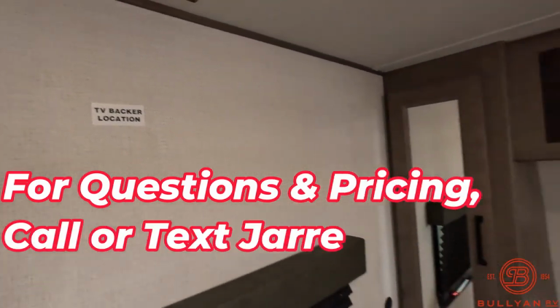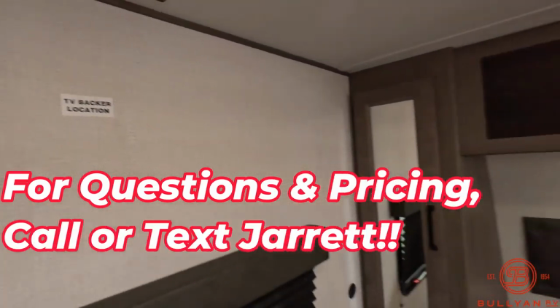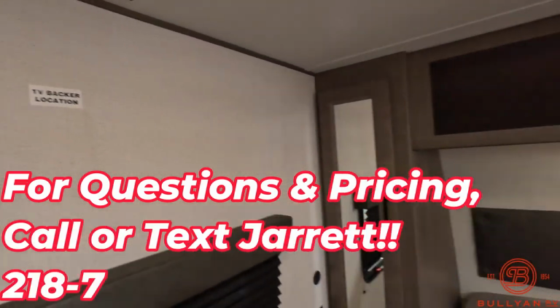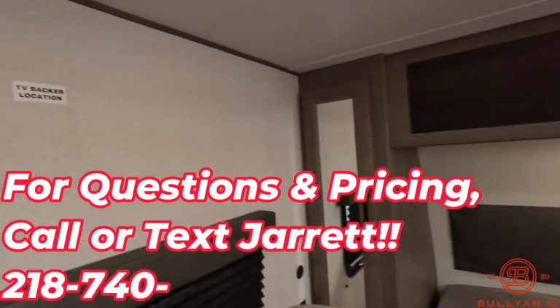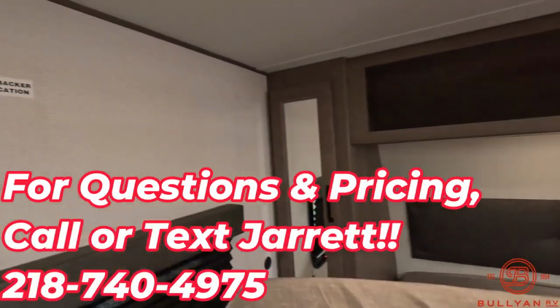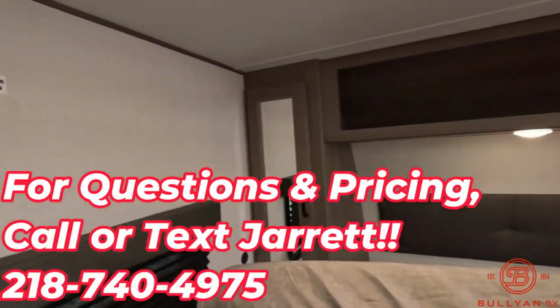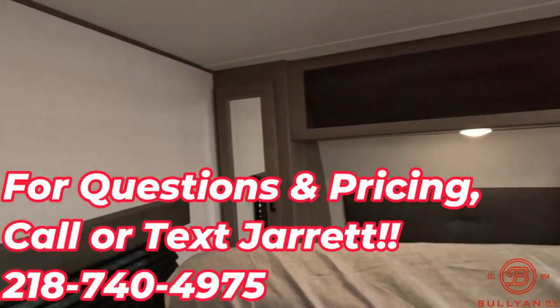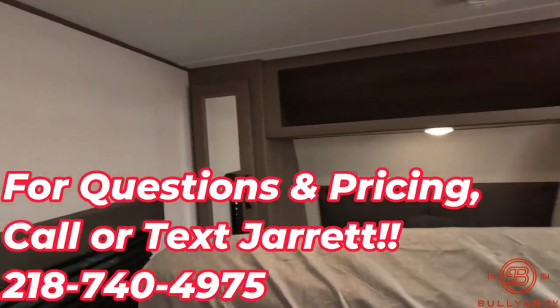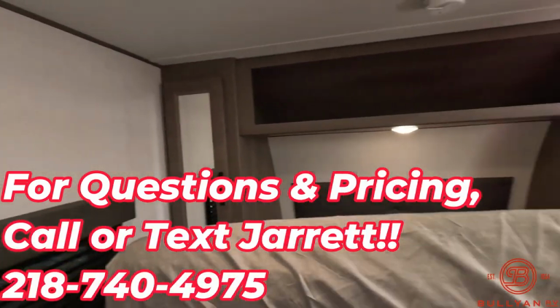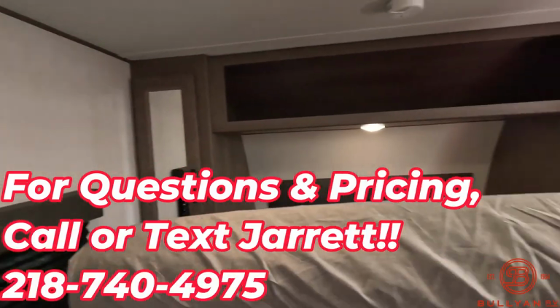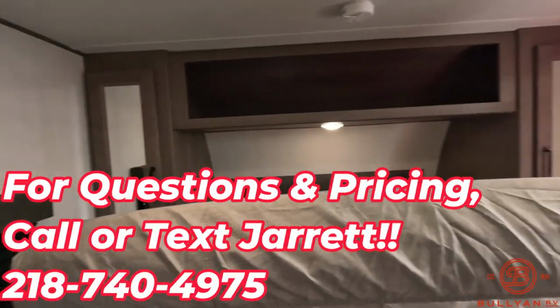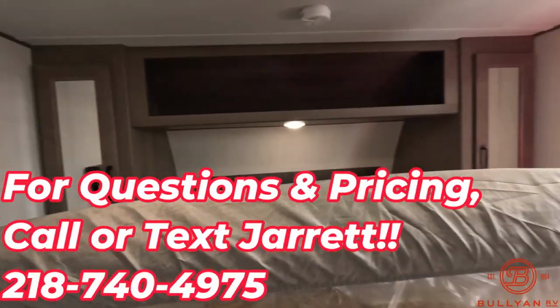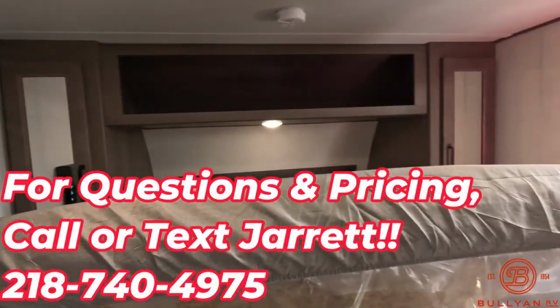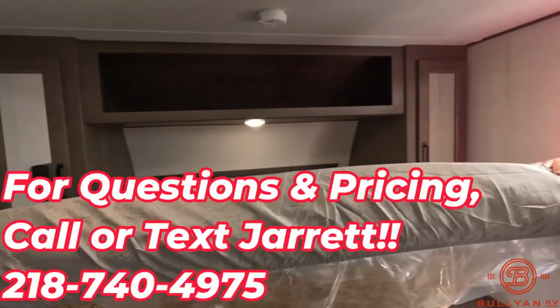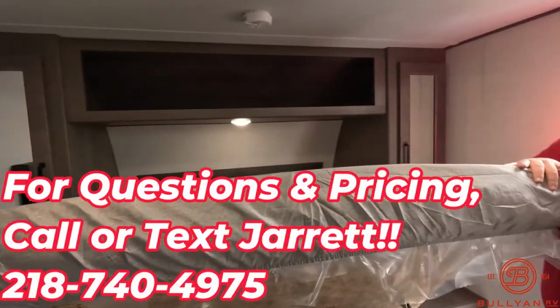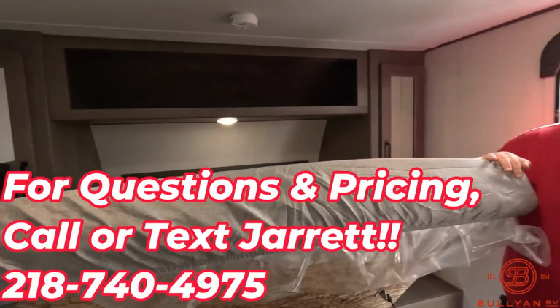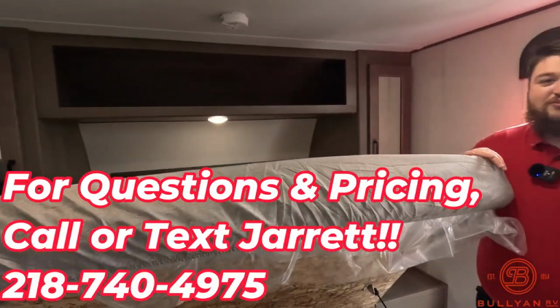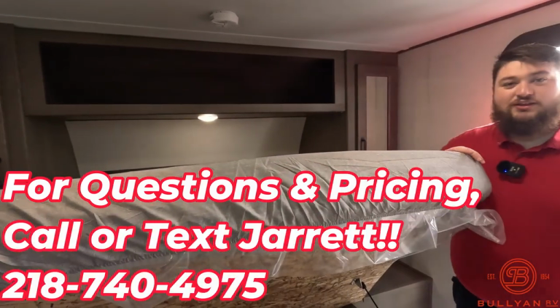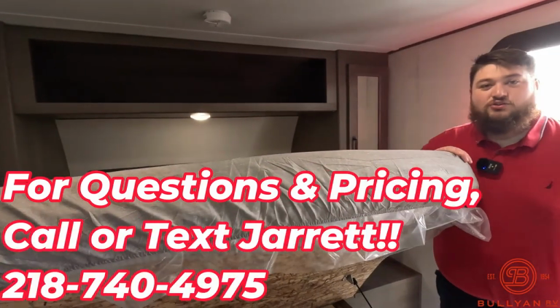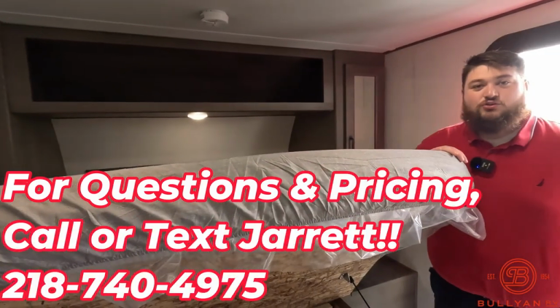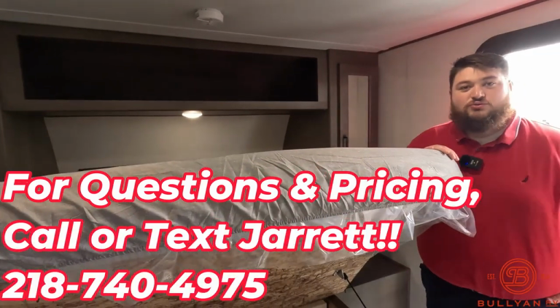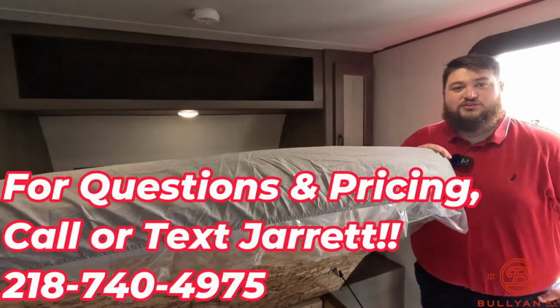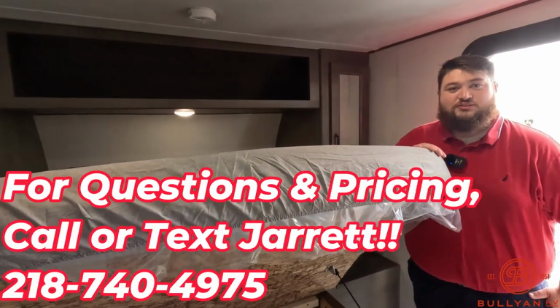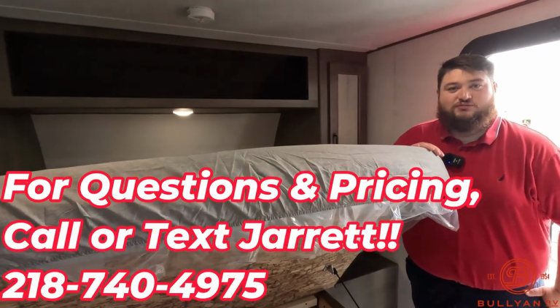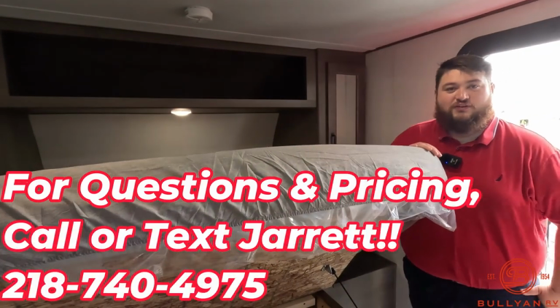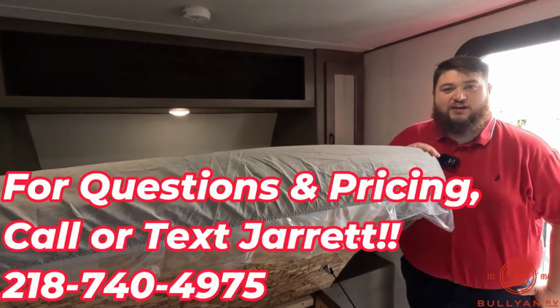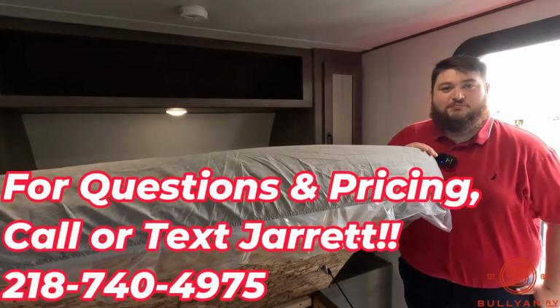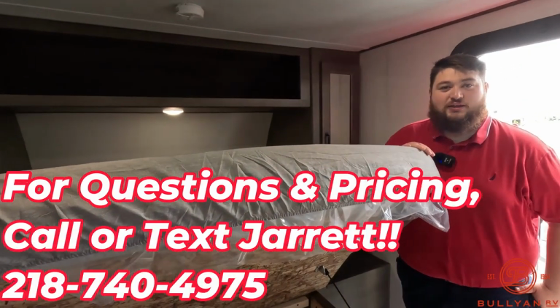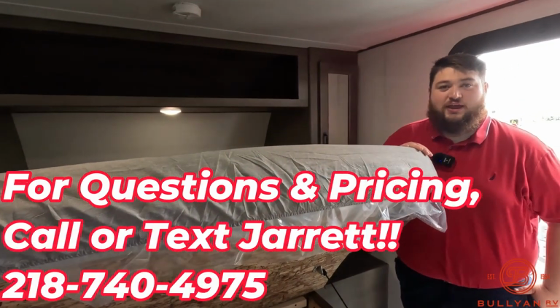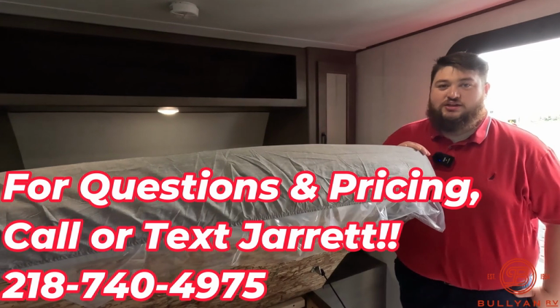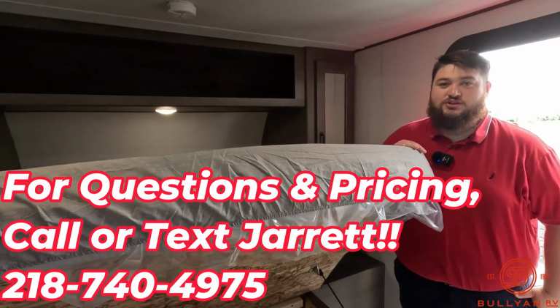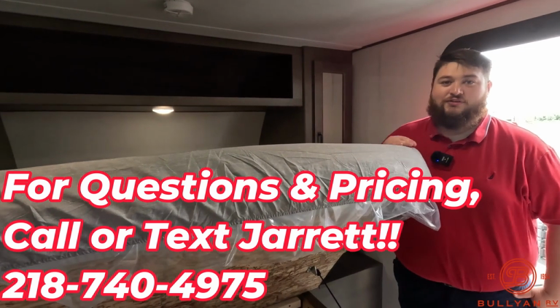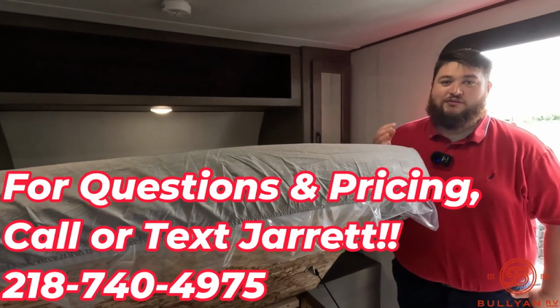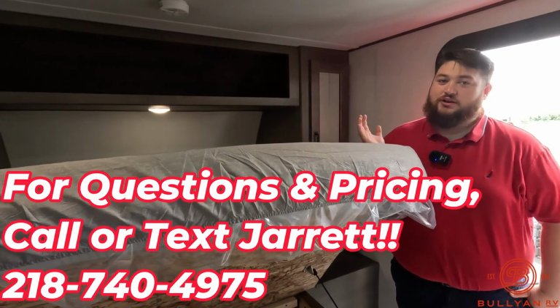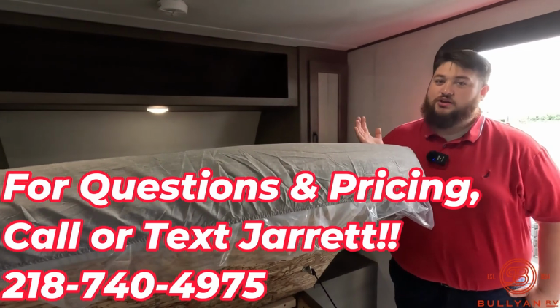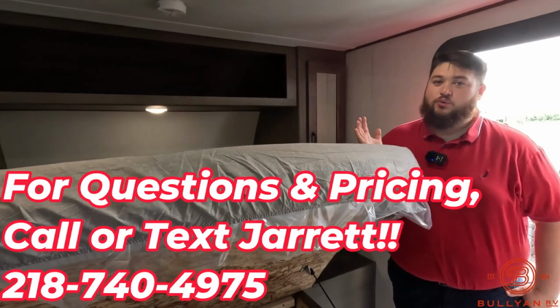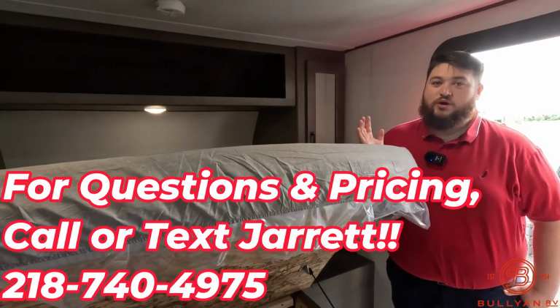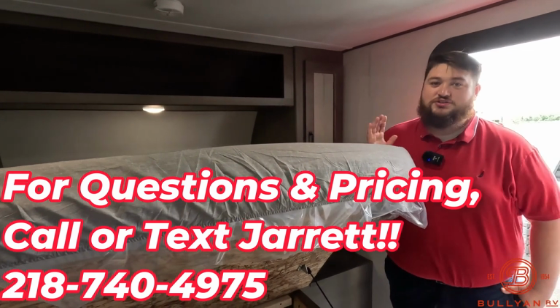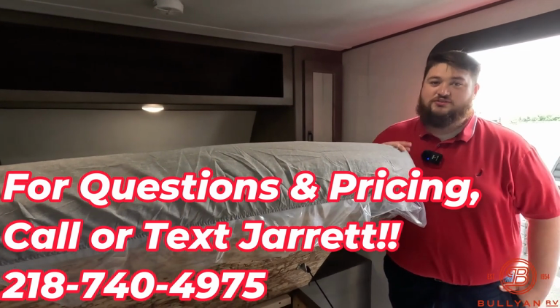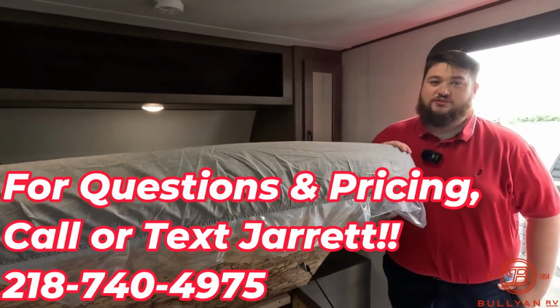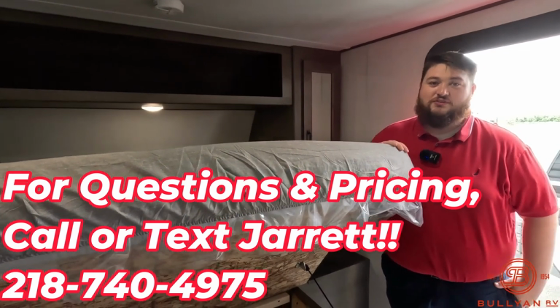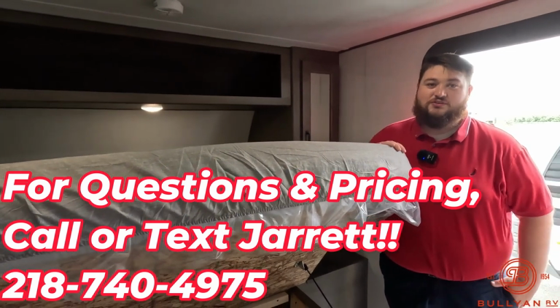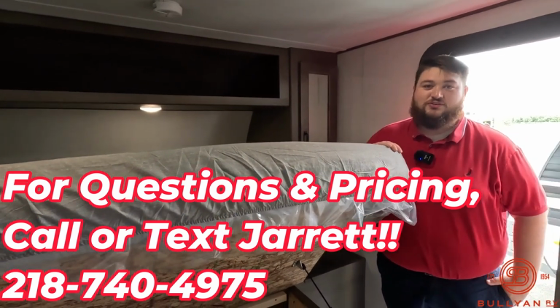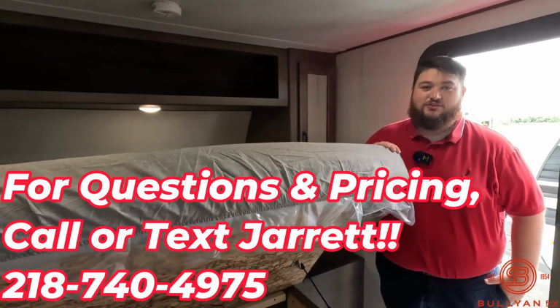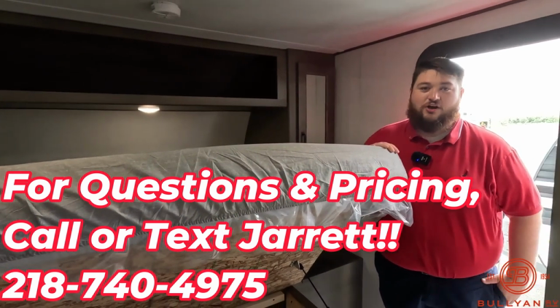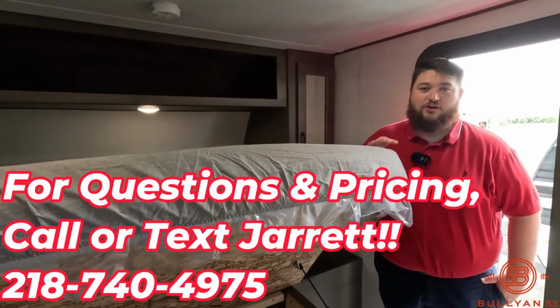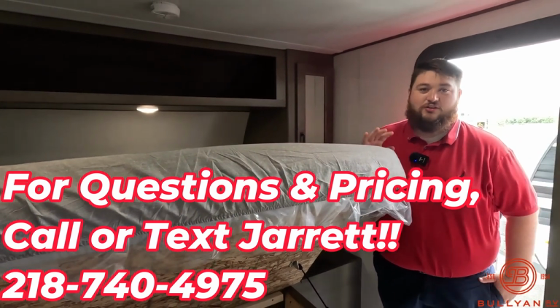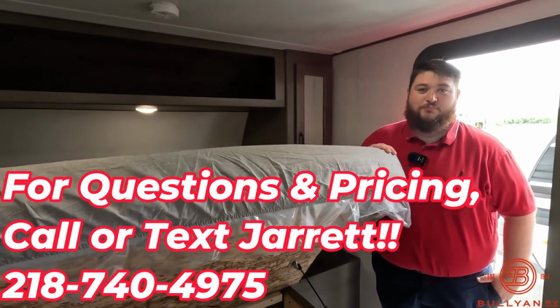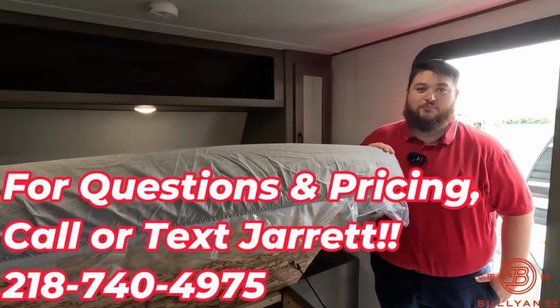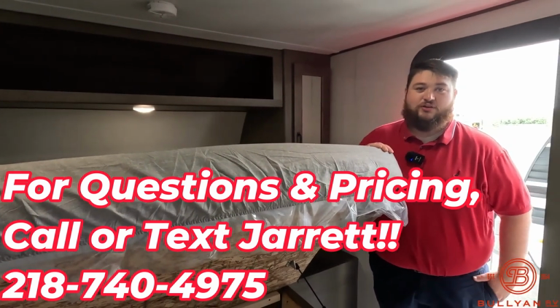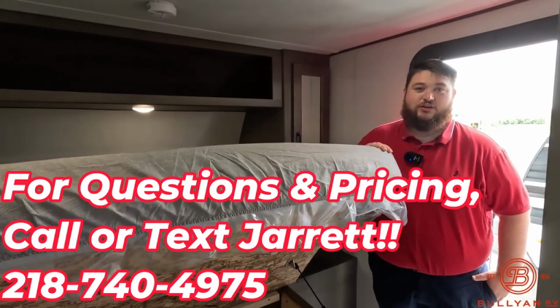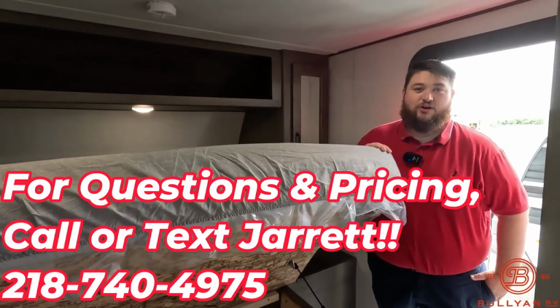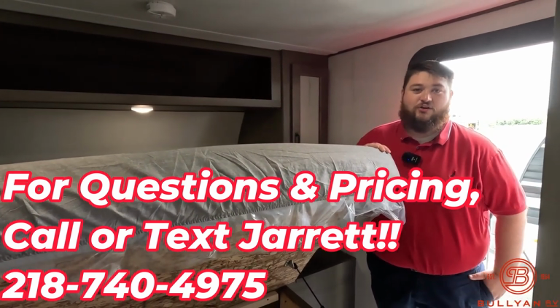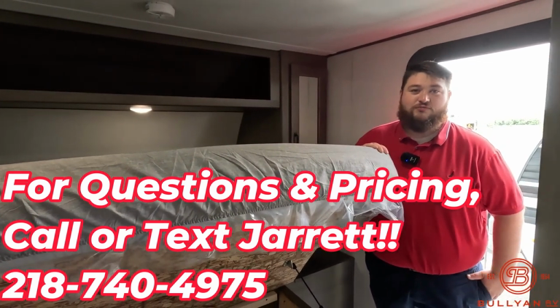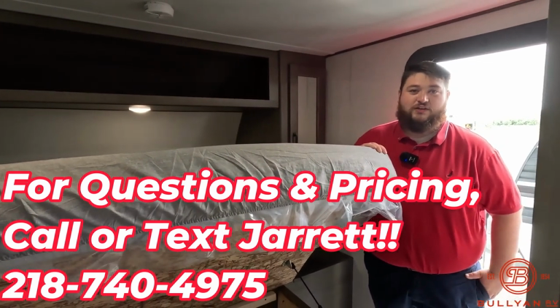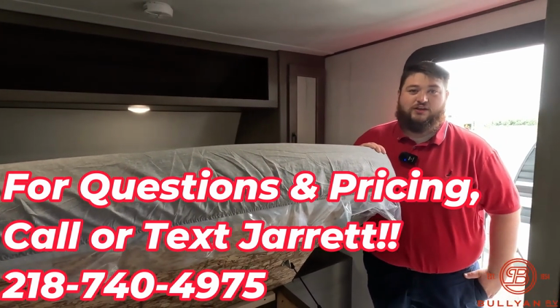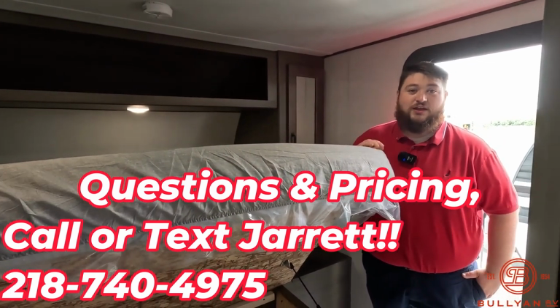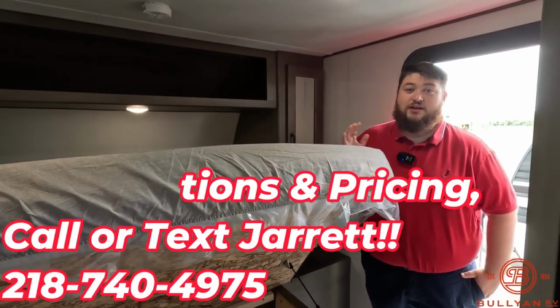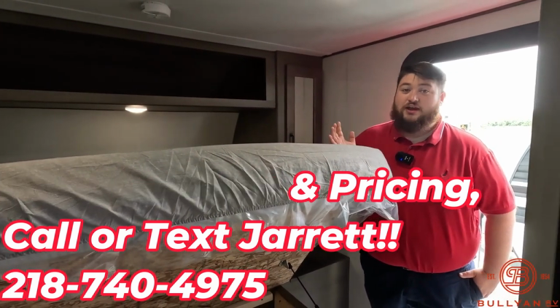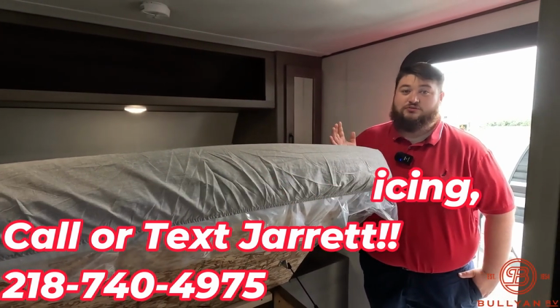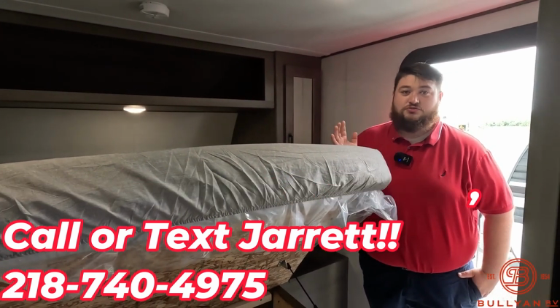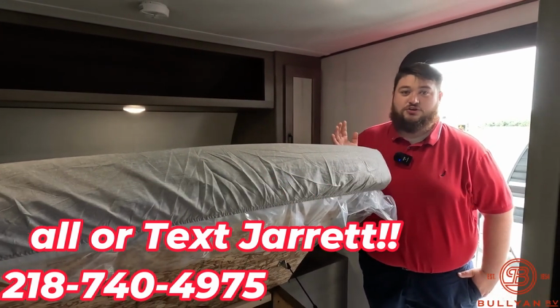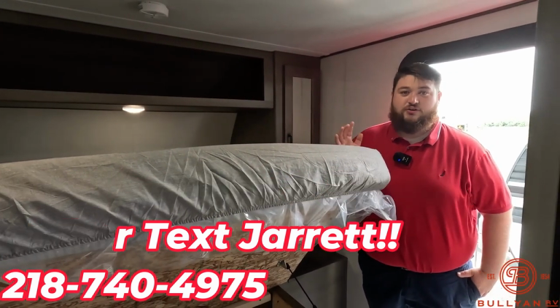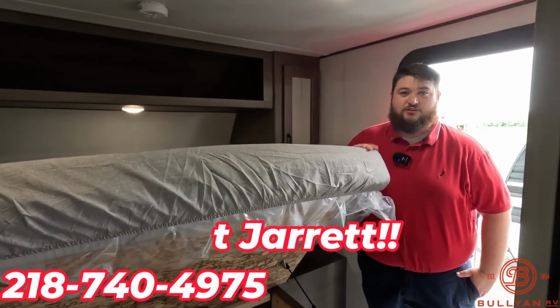And that's the Transcend 265BH. If you have any questions, give us a call at Bolling RV. That's Jared, thanks for watching.